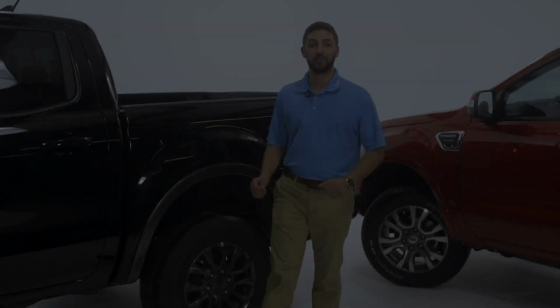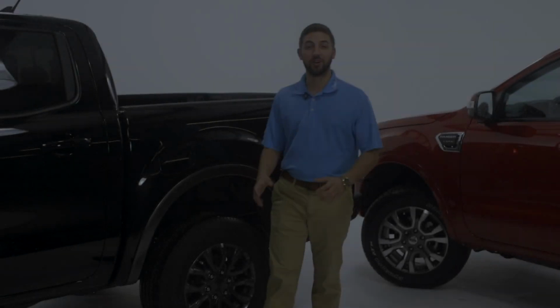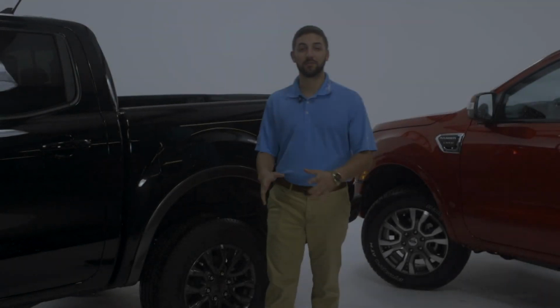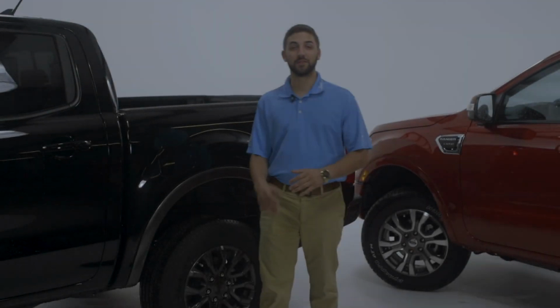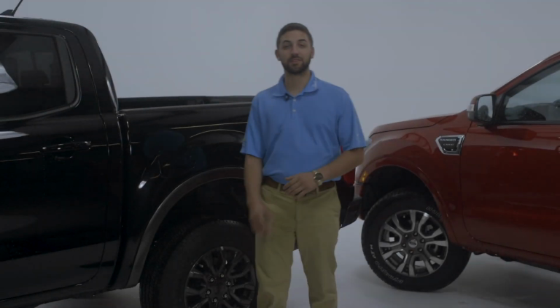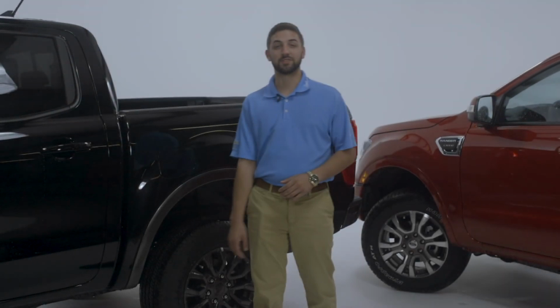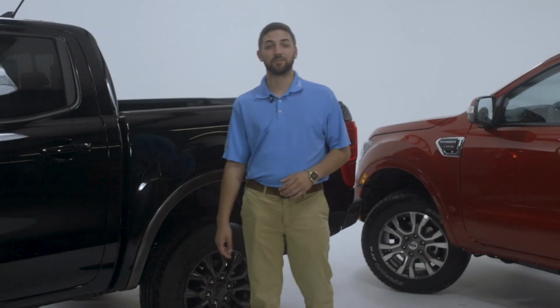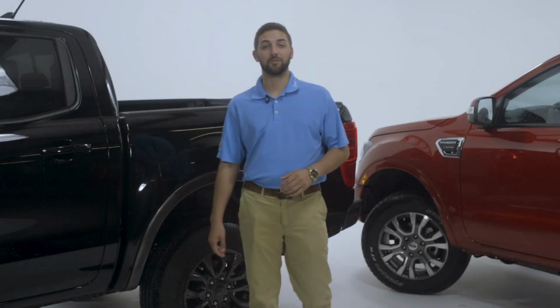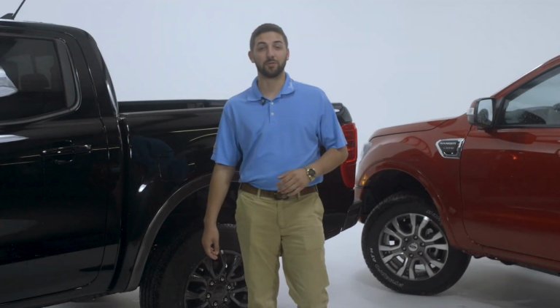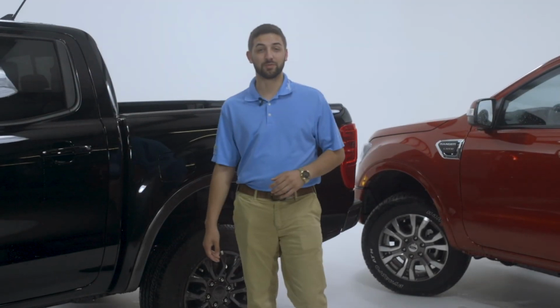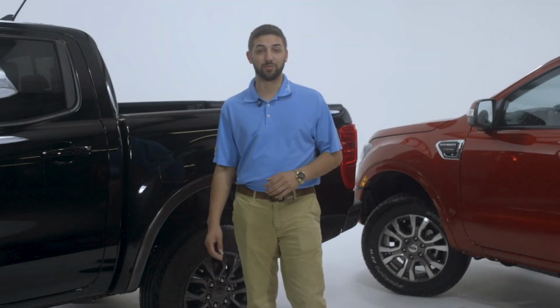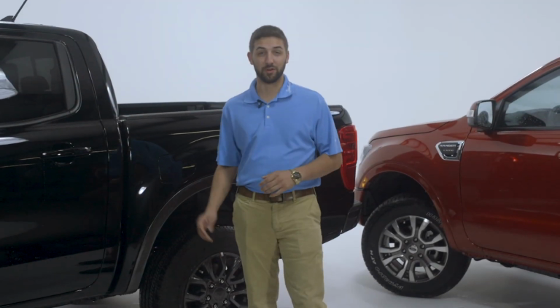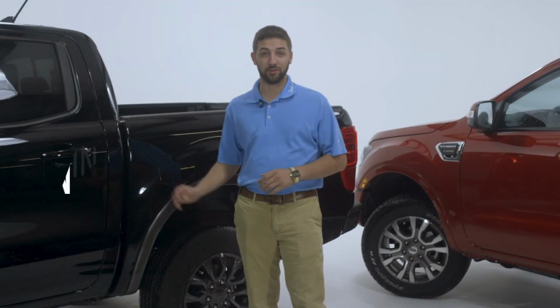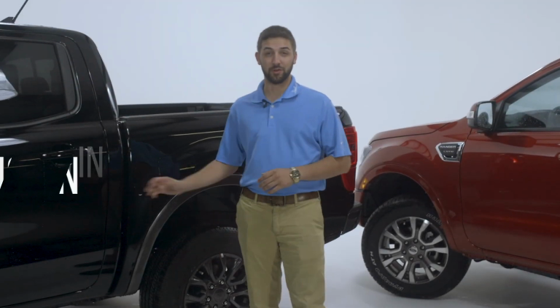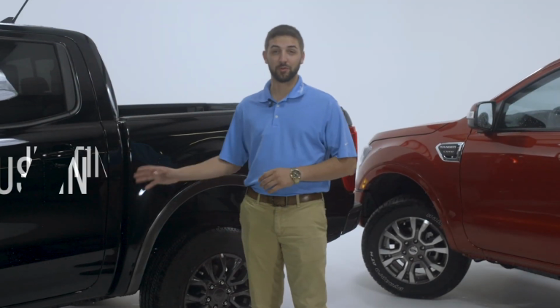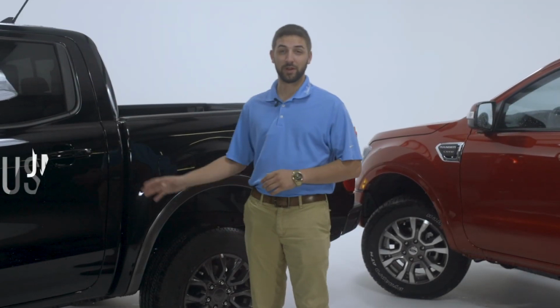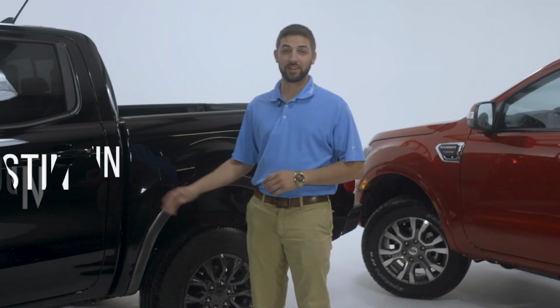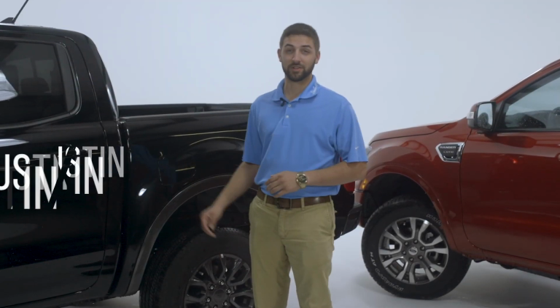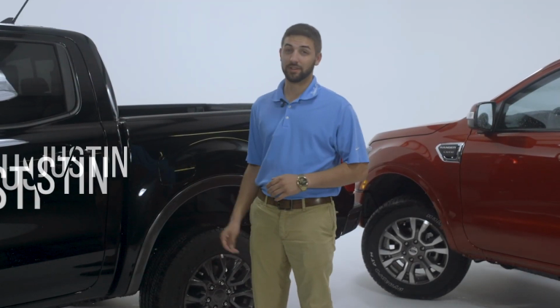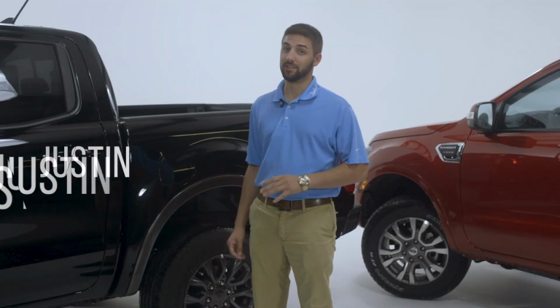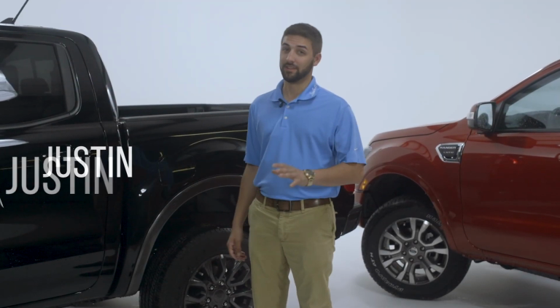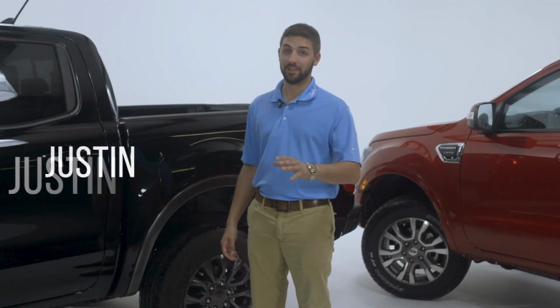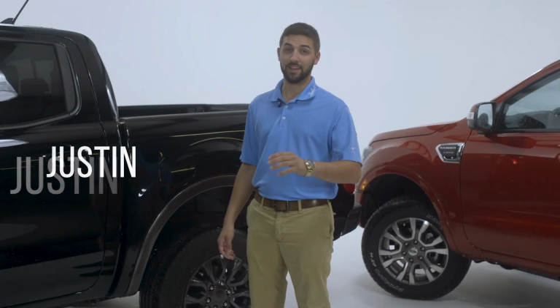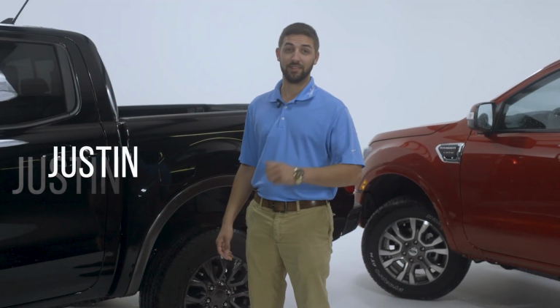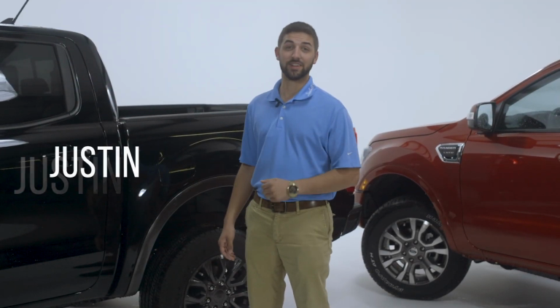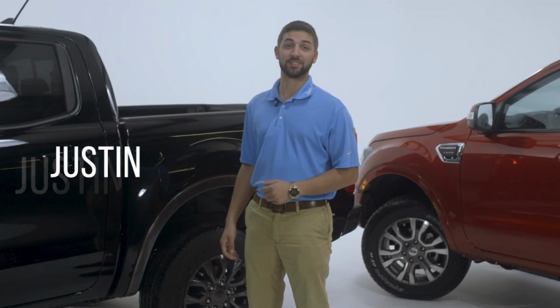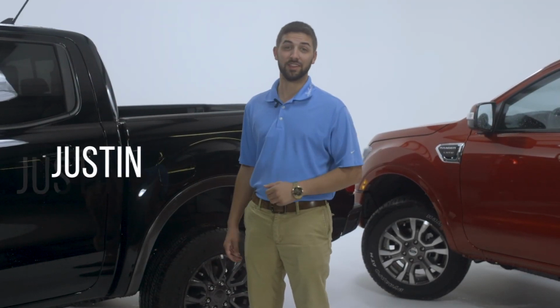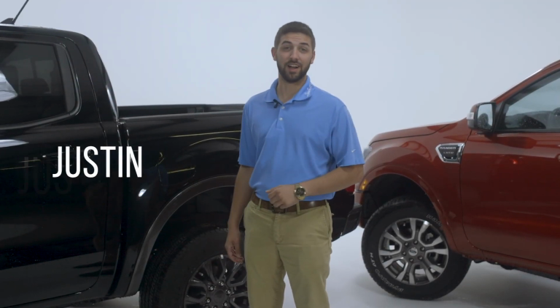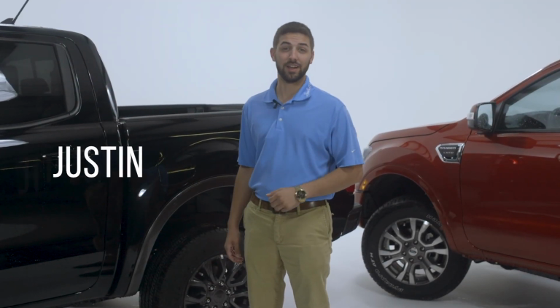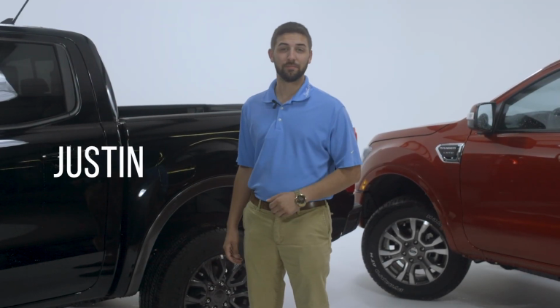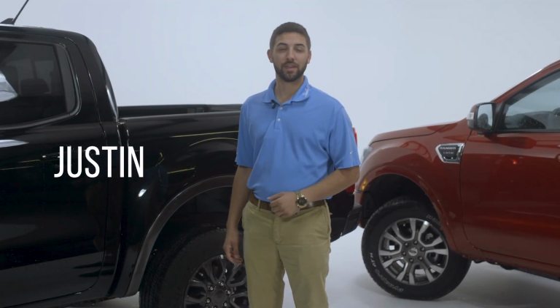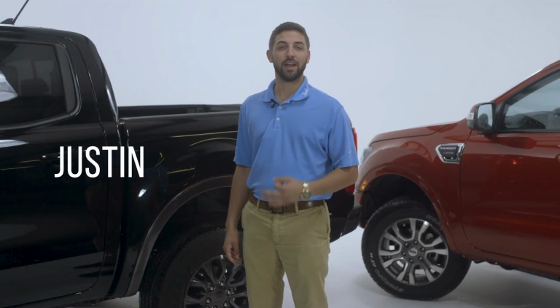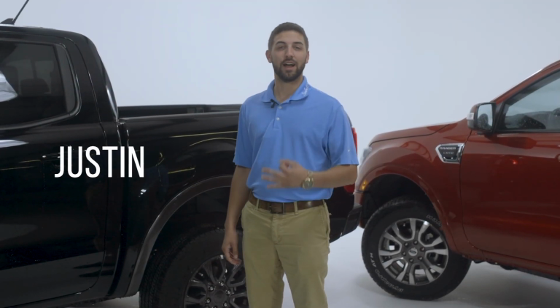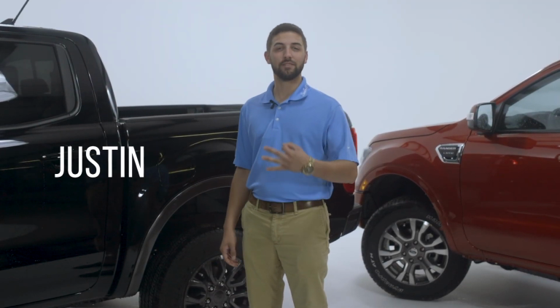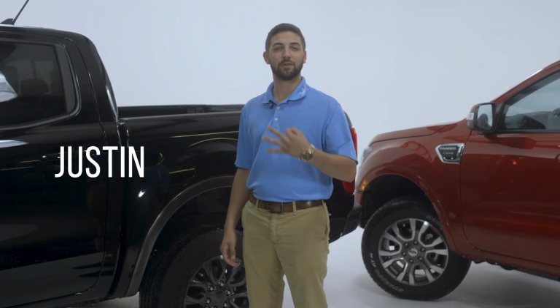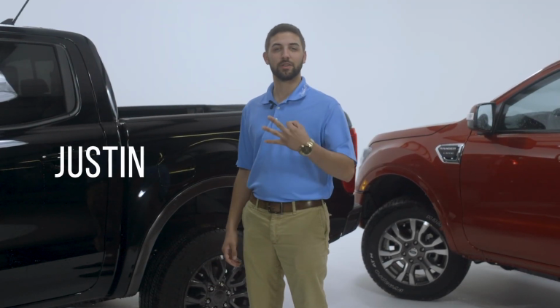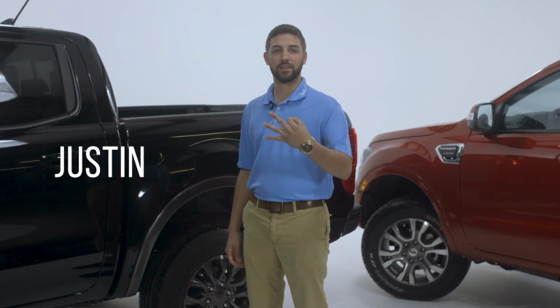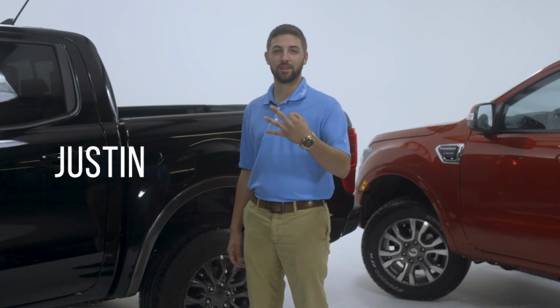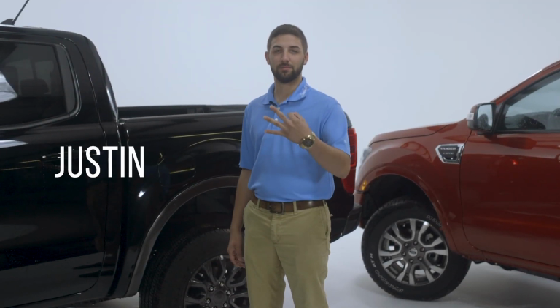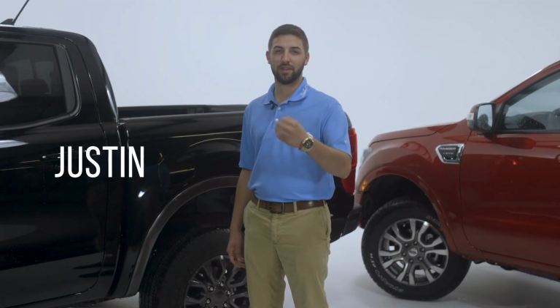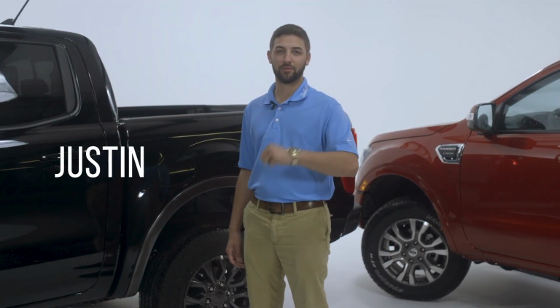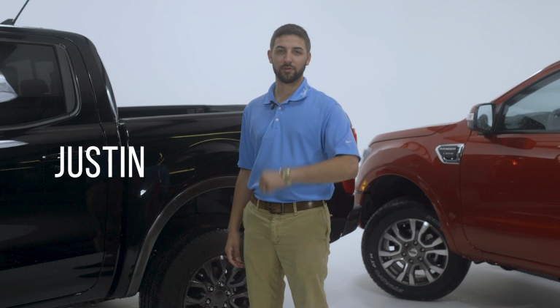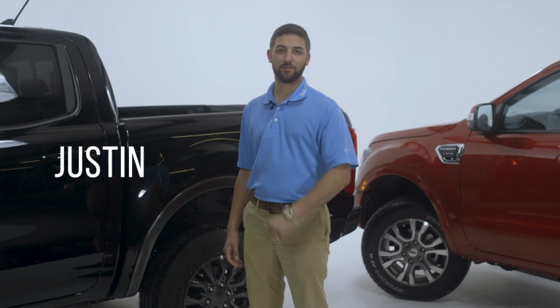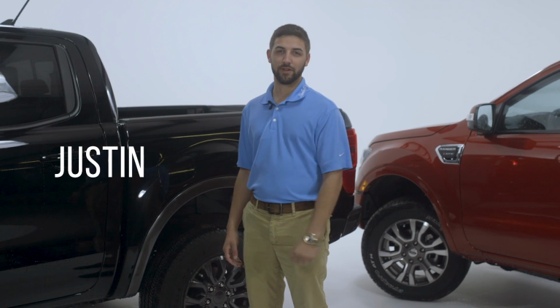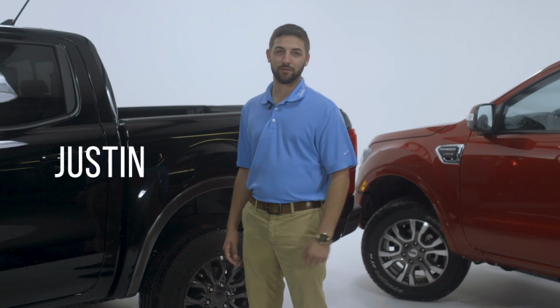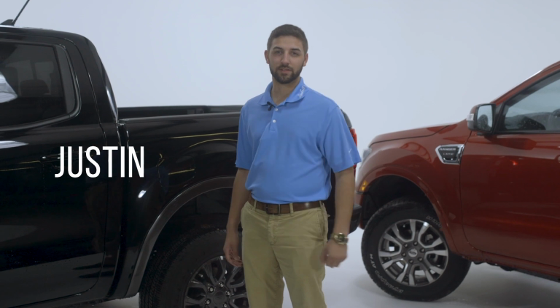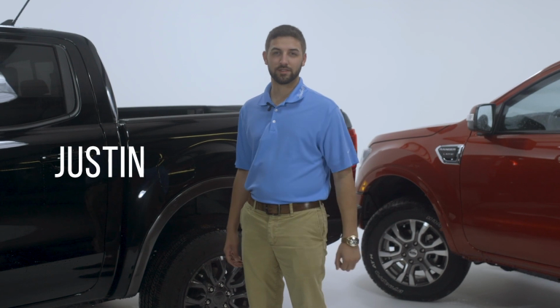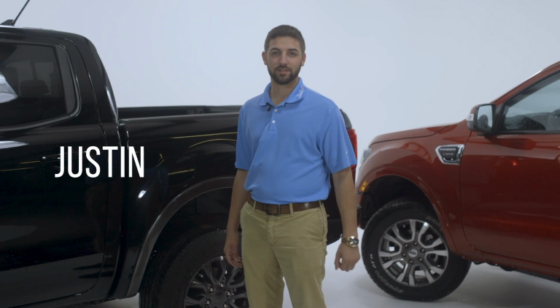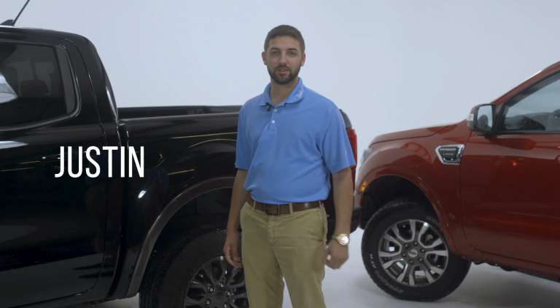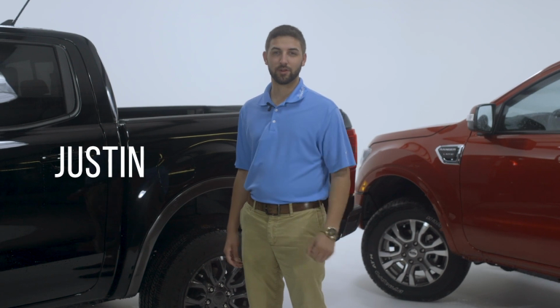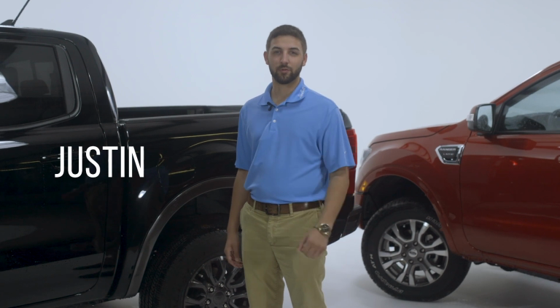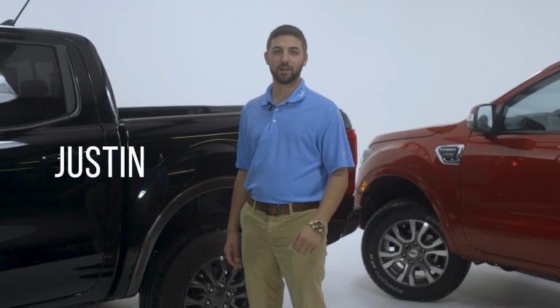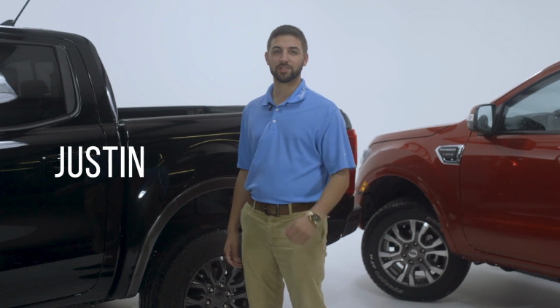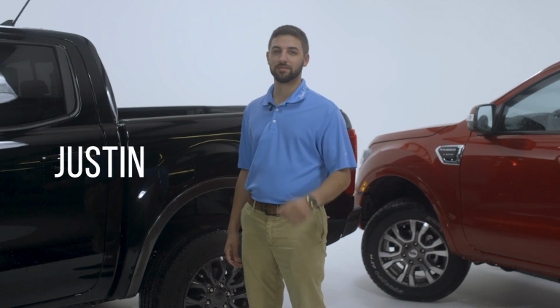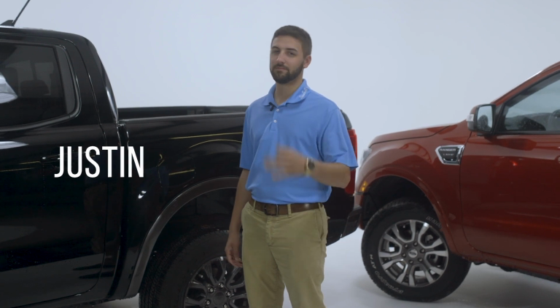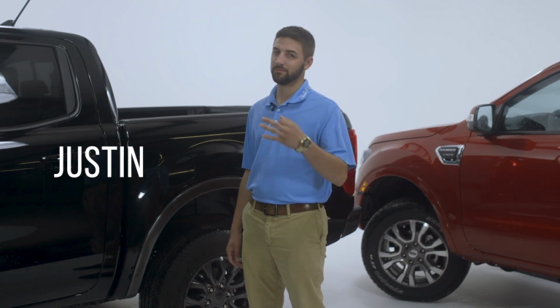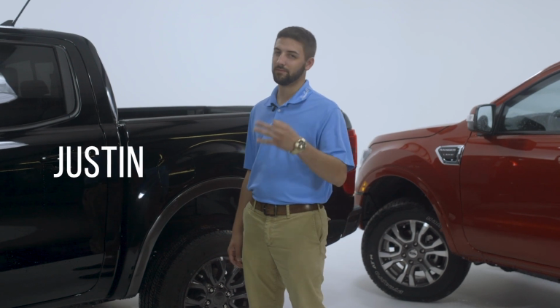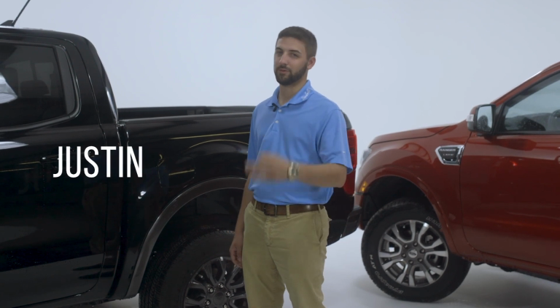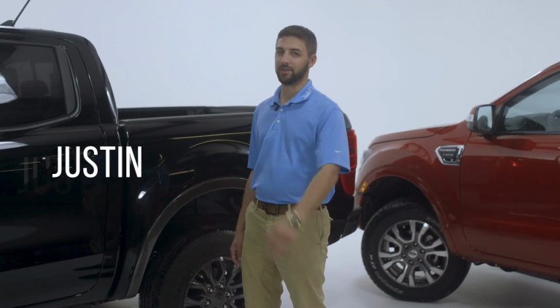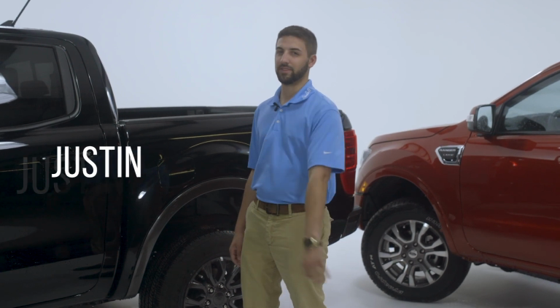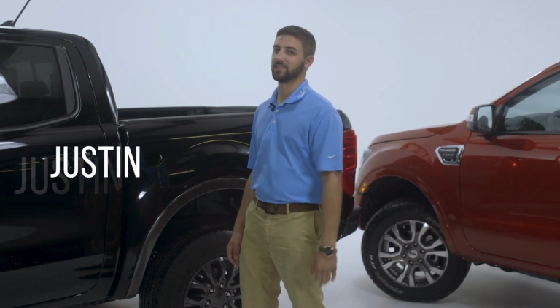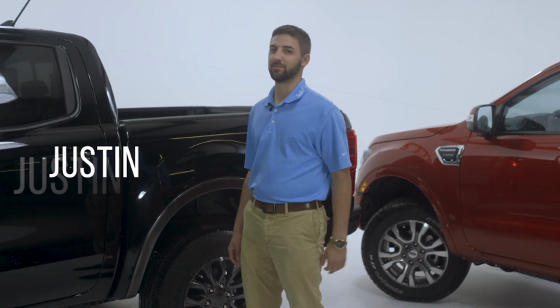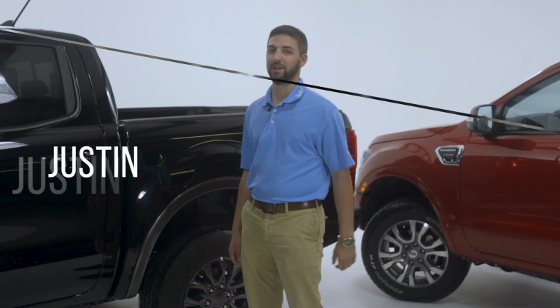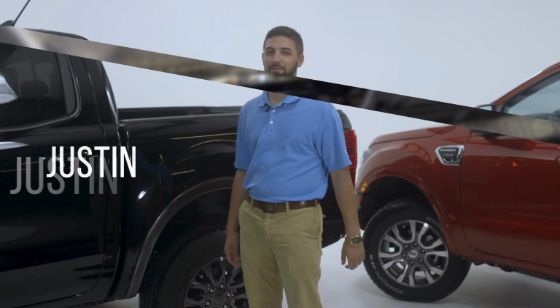With all the features that Ford has put on the new Ranger — and there's a lot — I've narrowed it down to my three favorites. You're watching Three Things About.